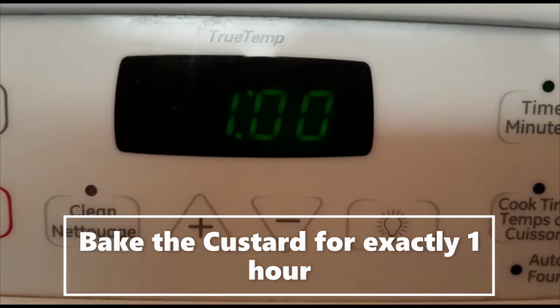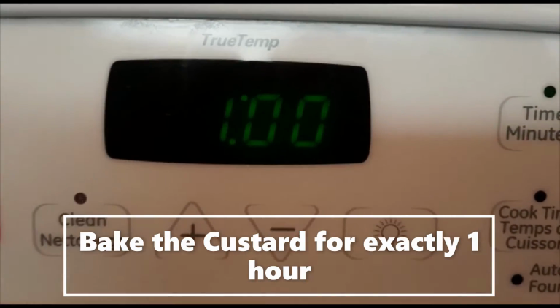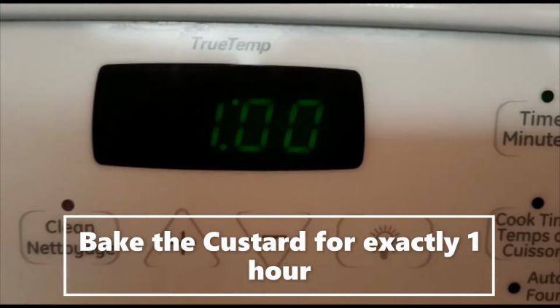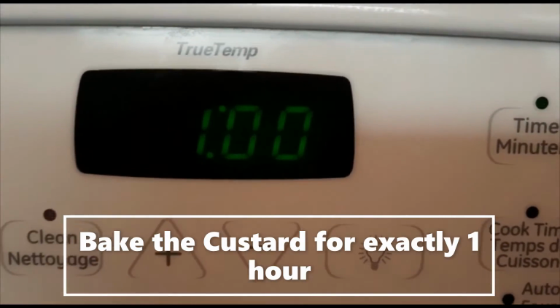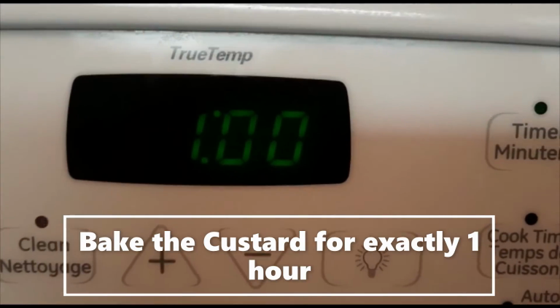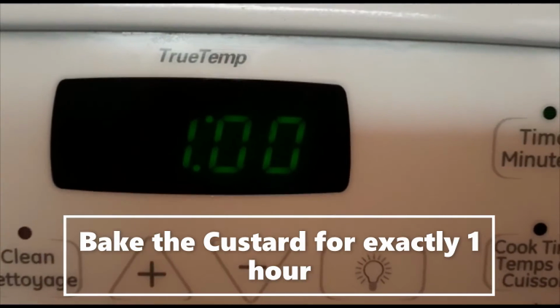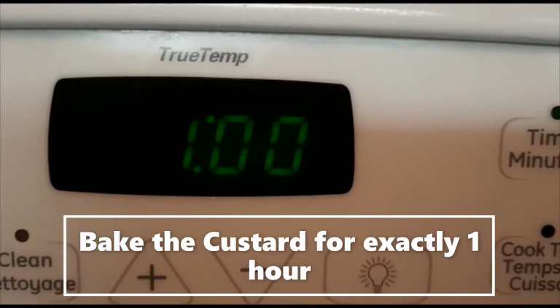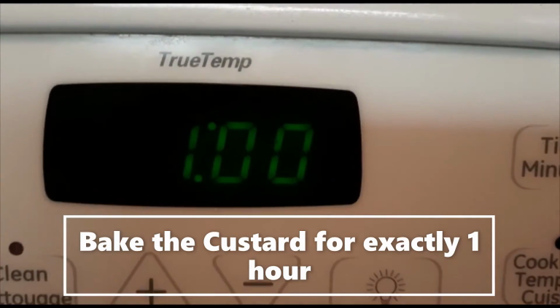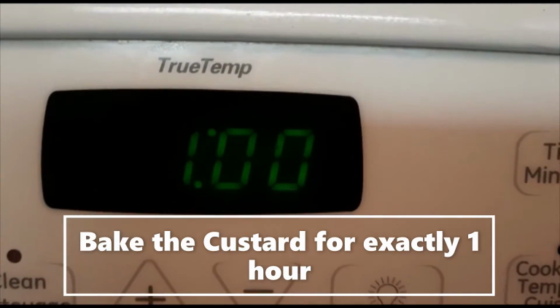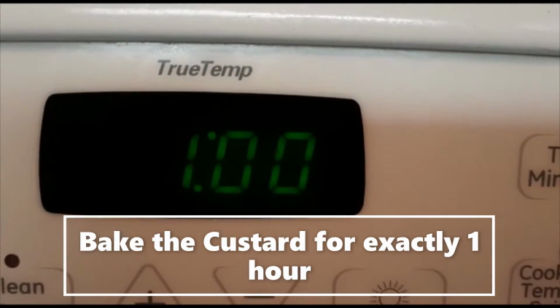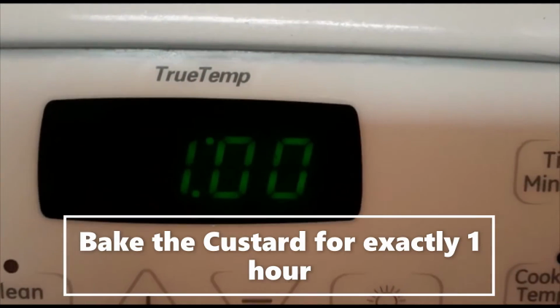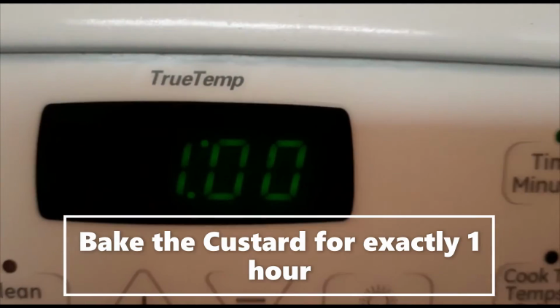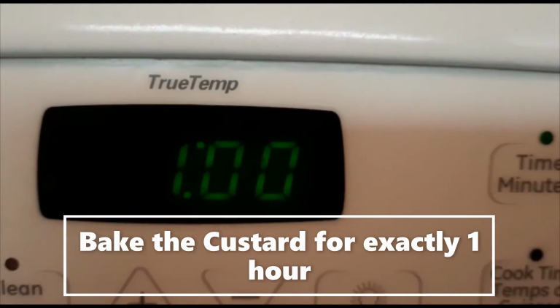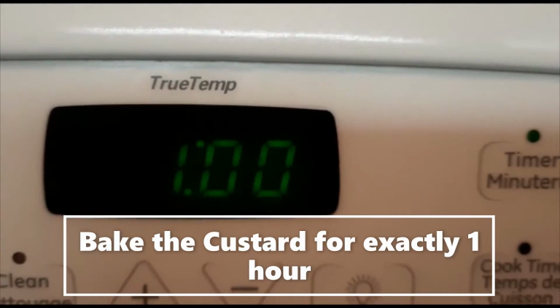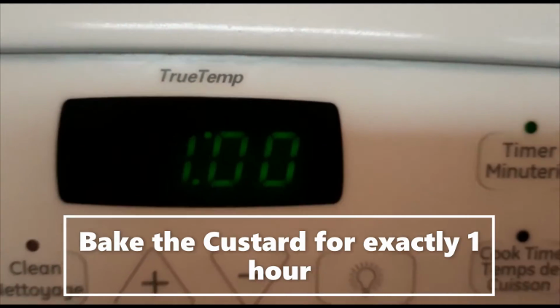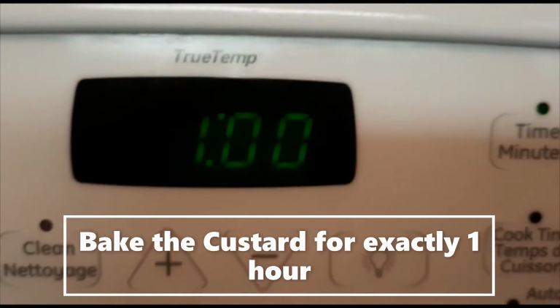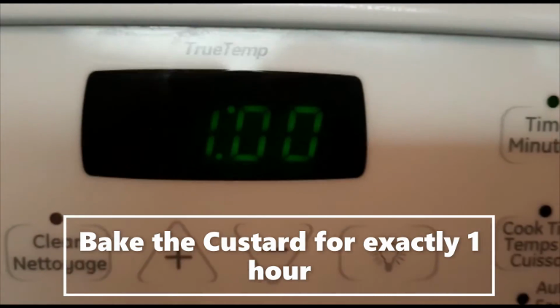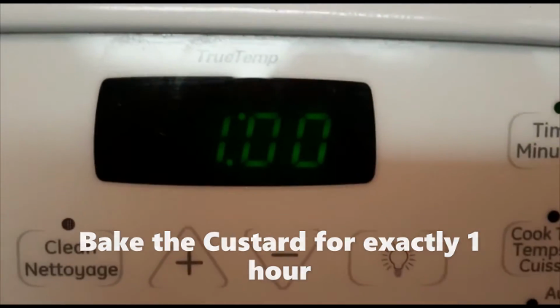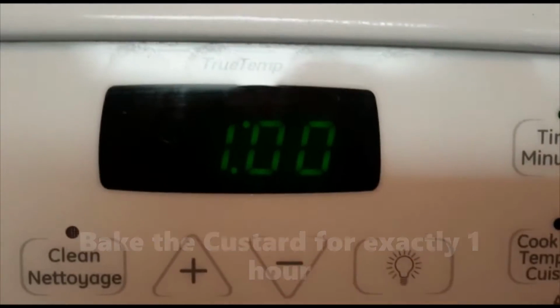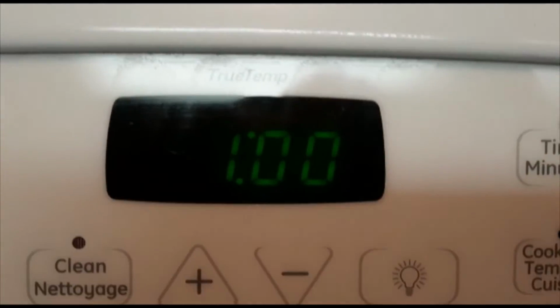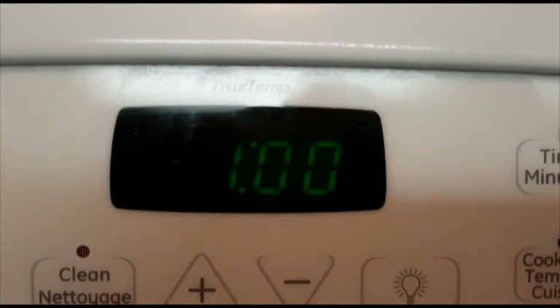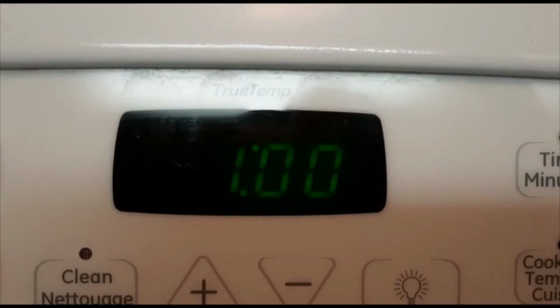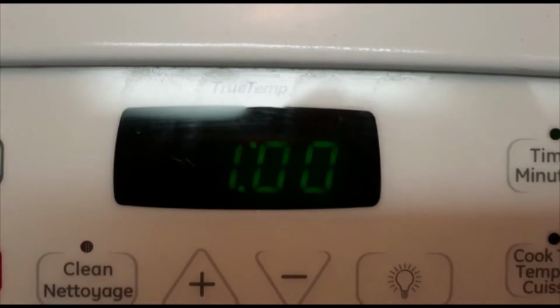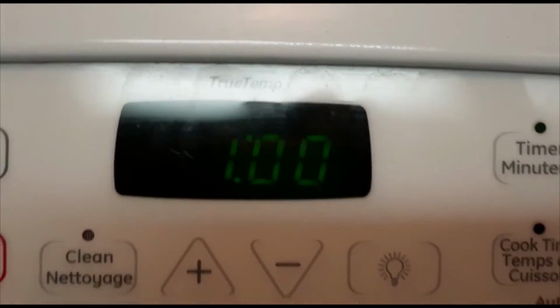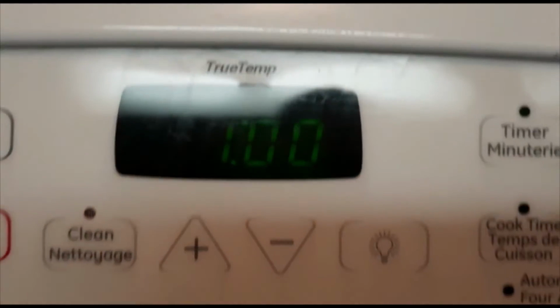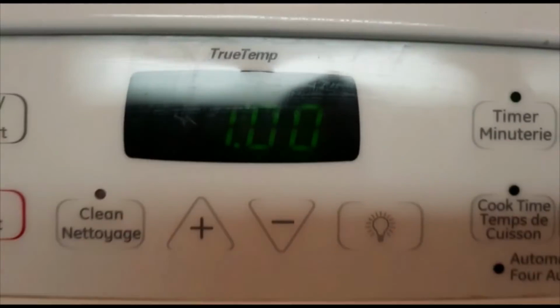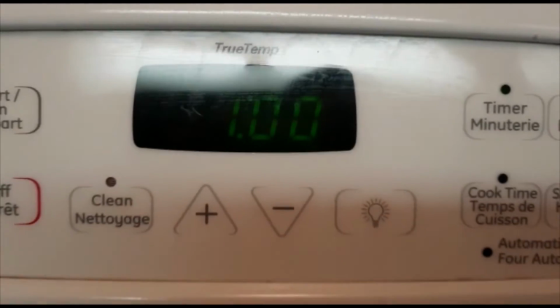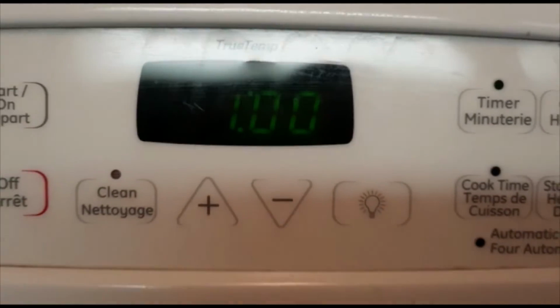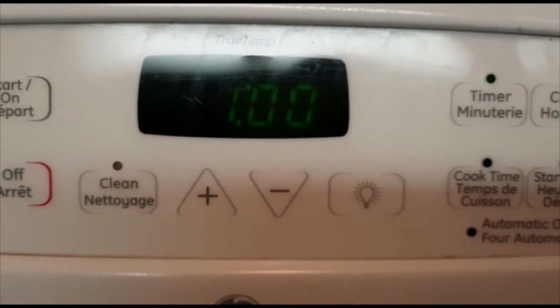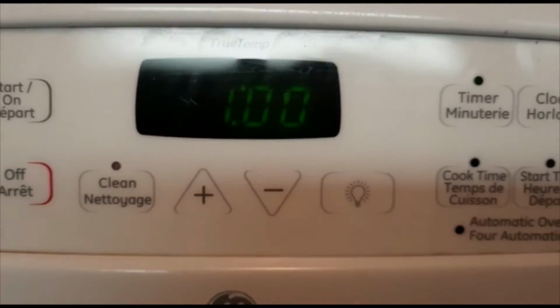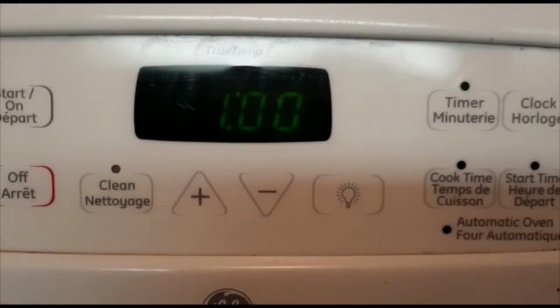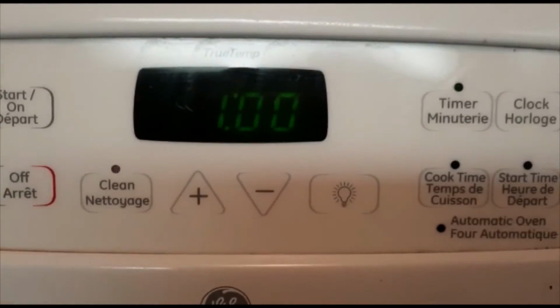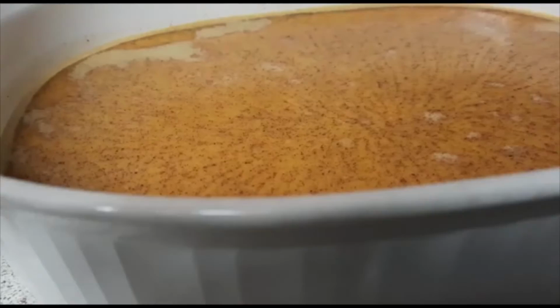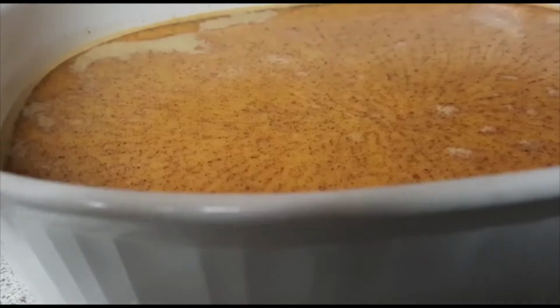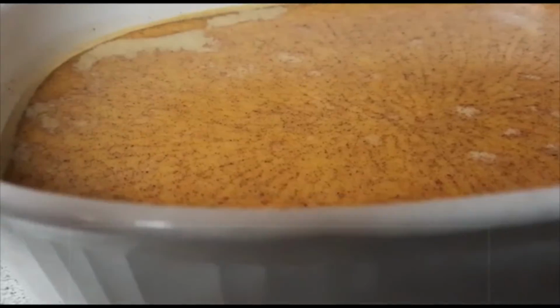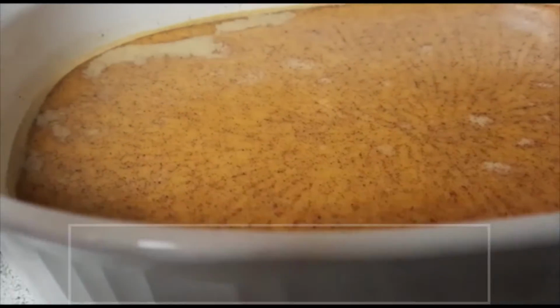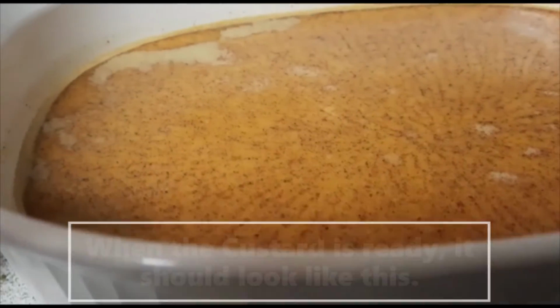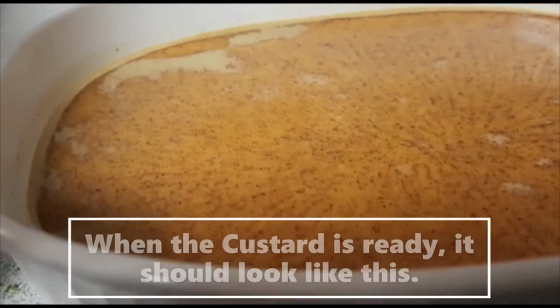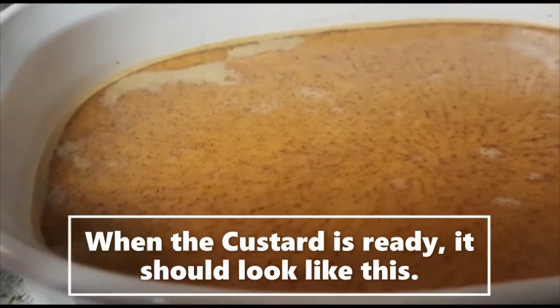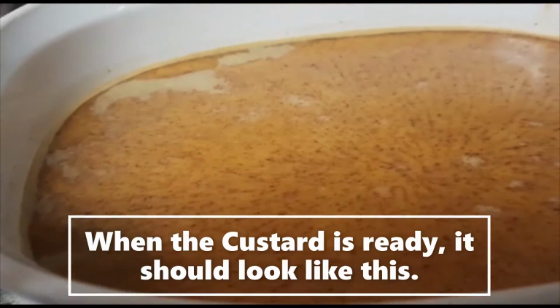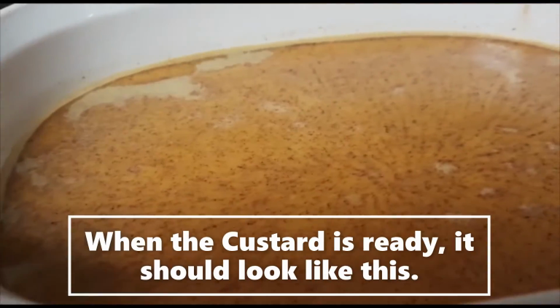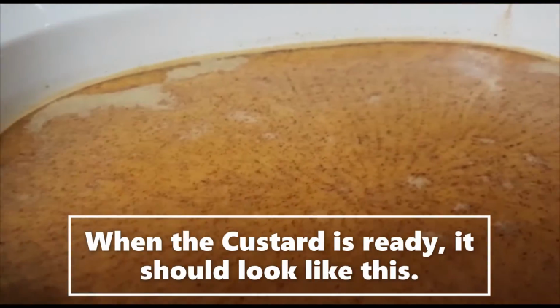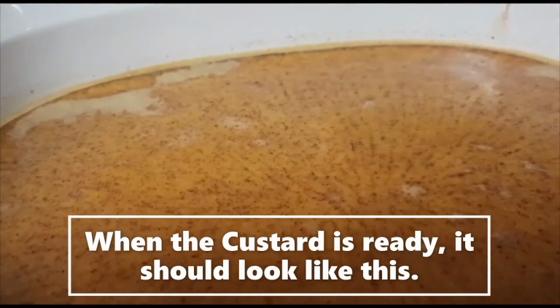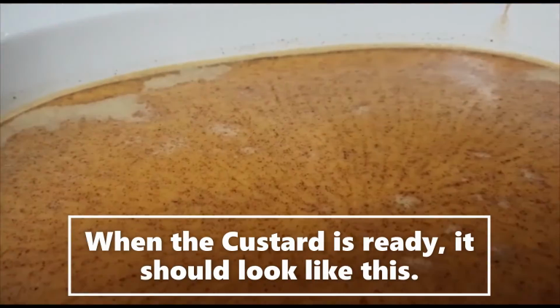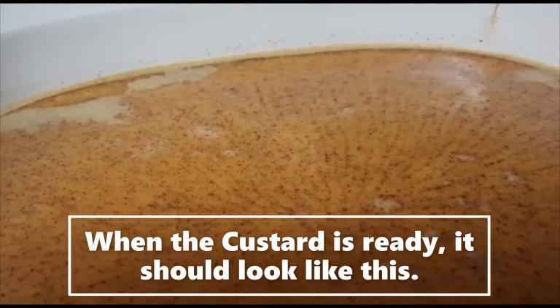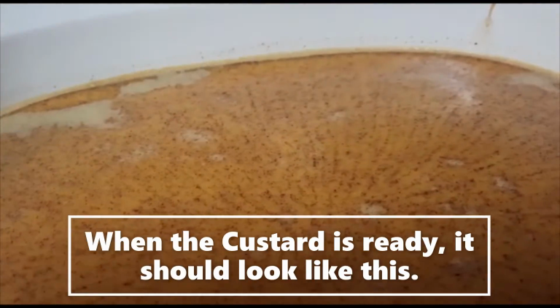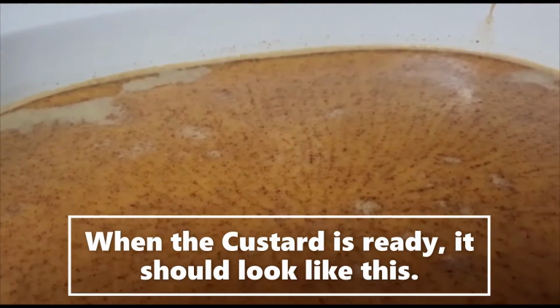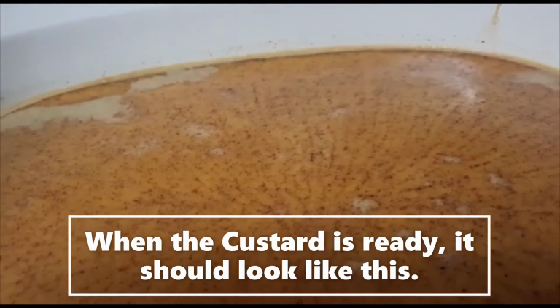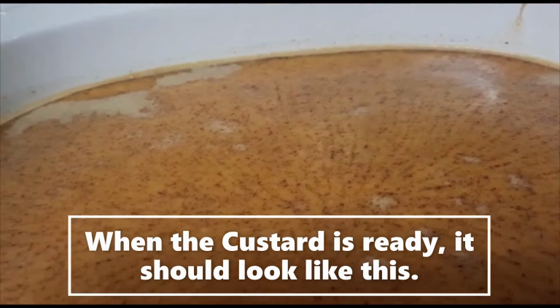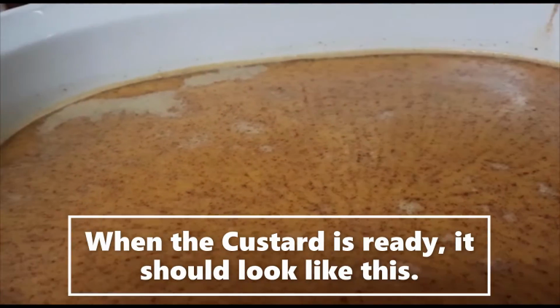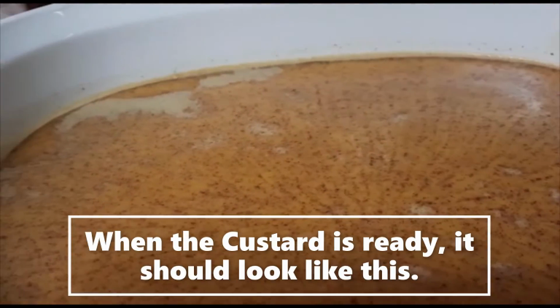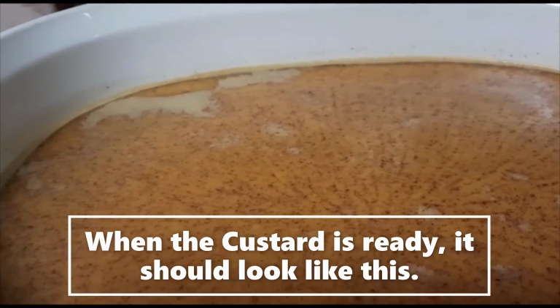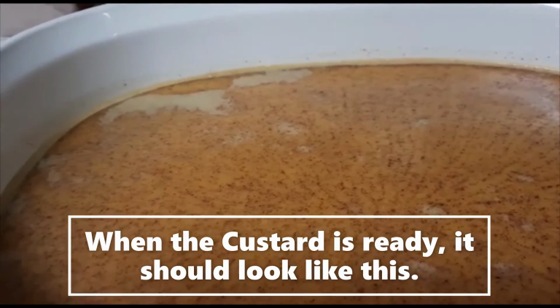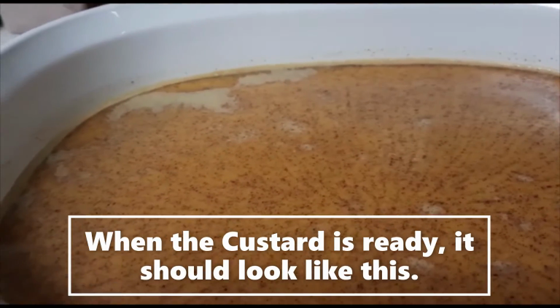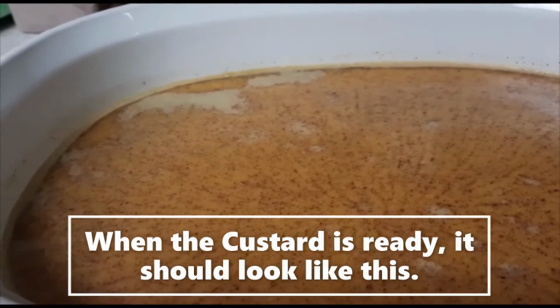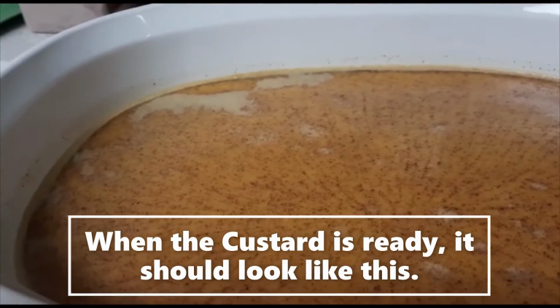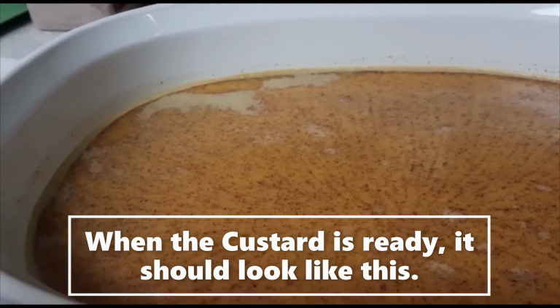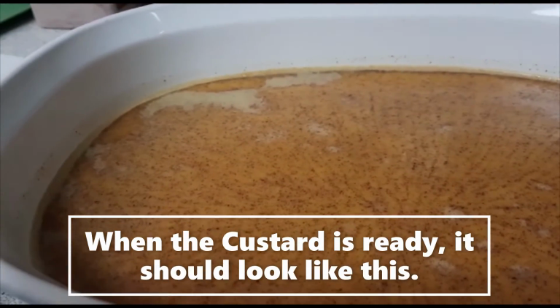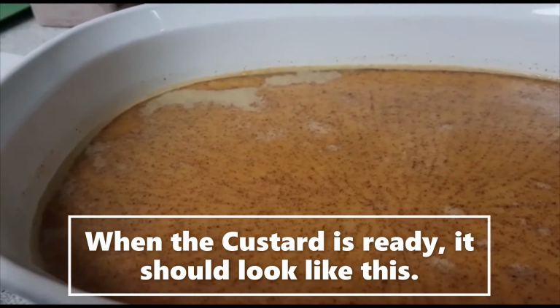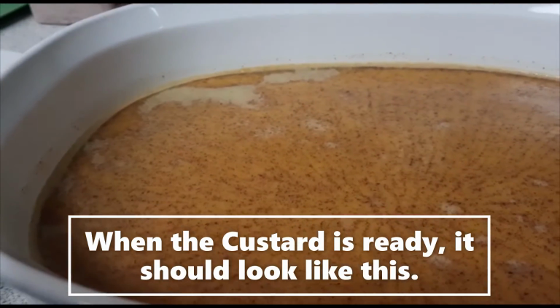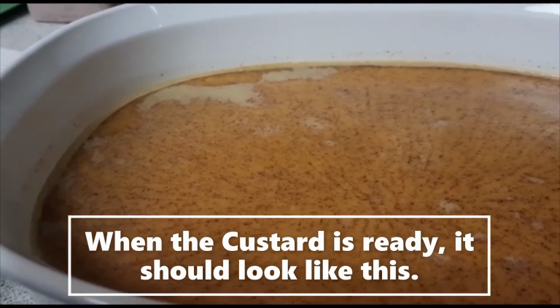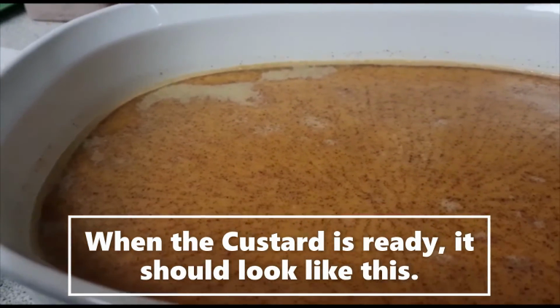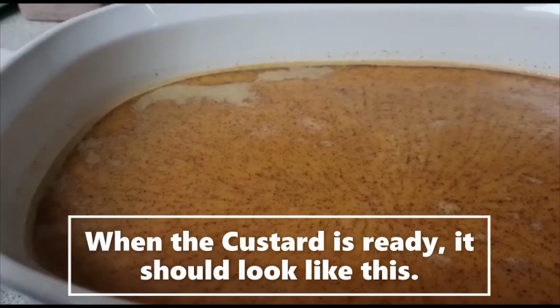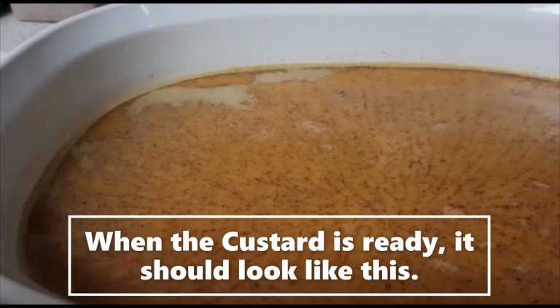Bake the custard for exactly one hour. When the custard is ready, it should look like this.